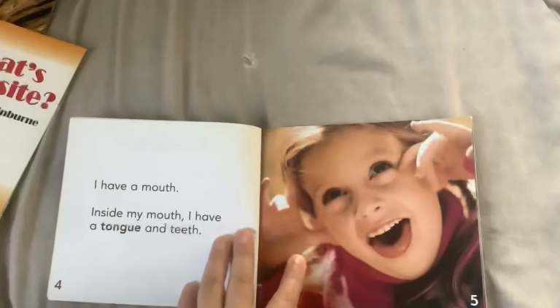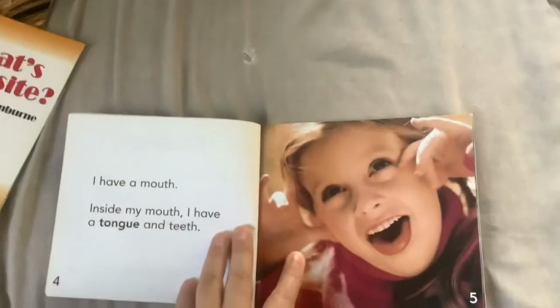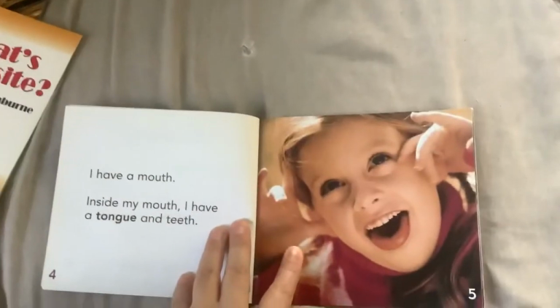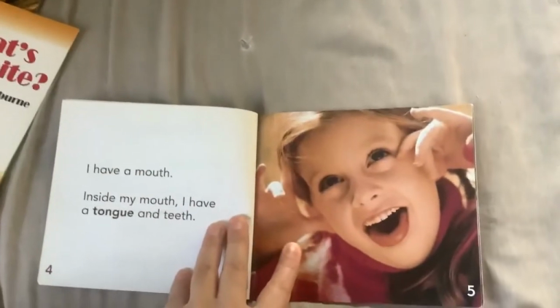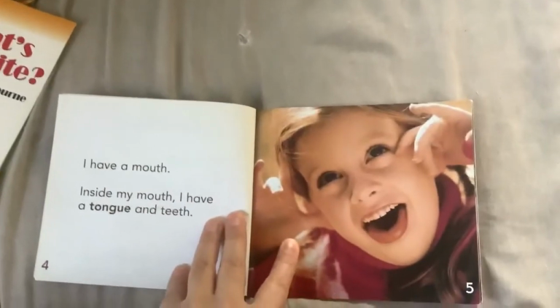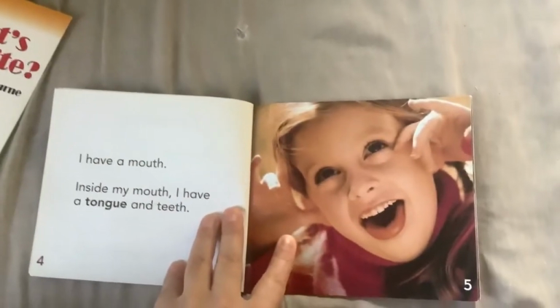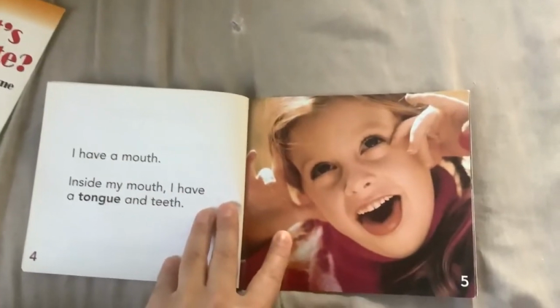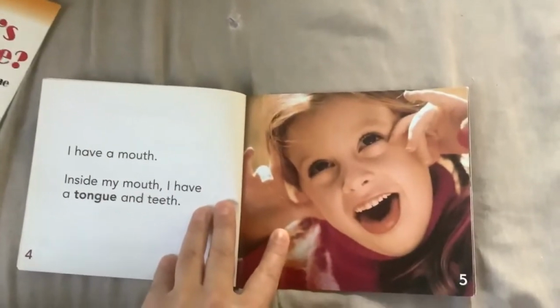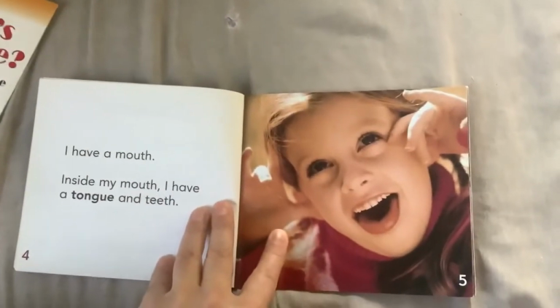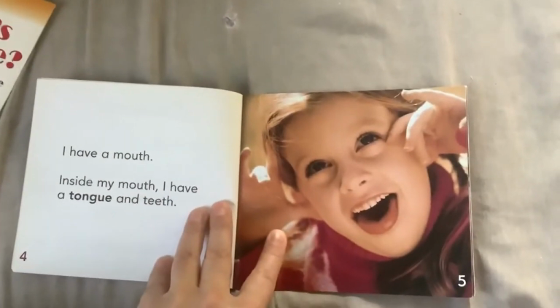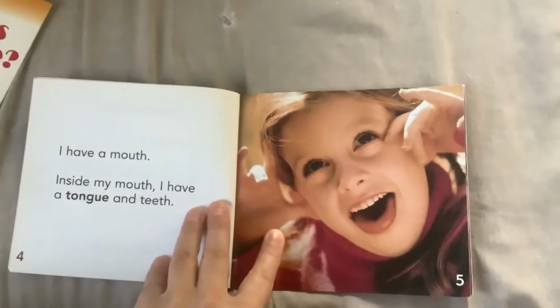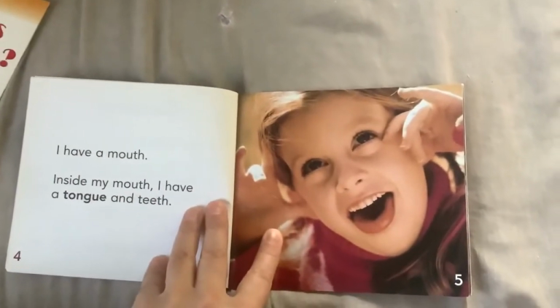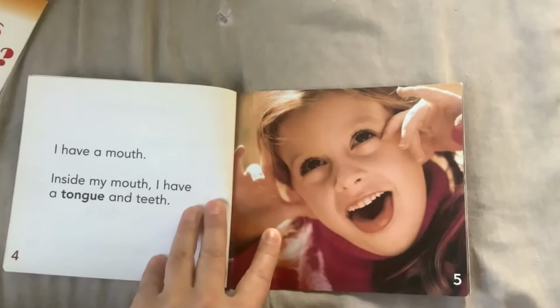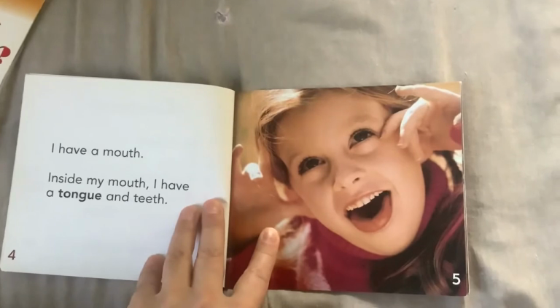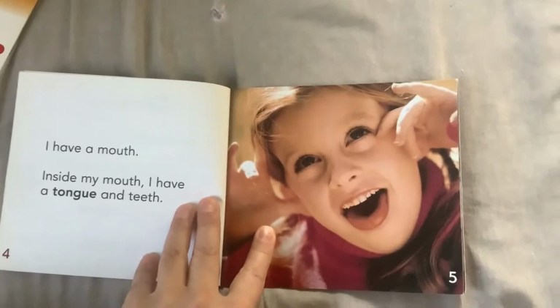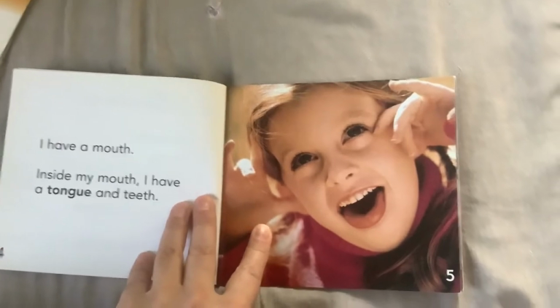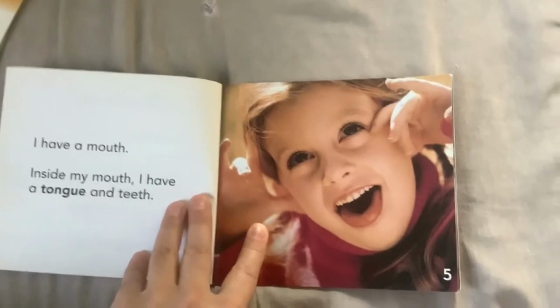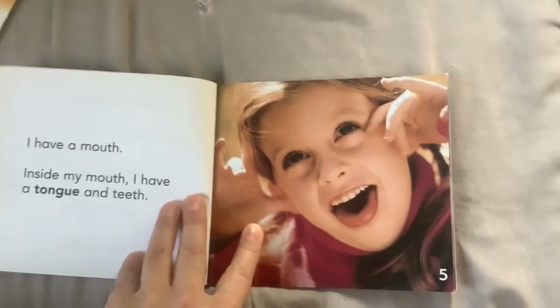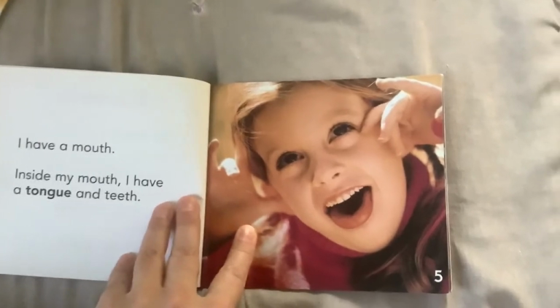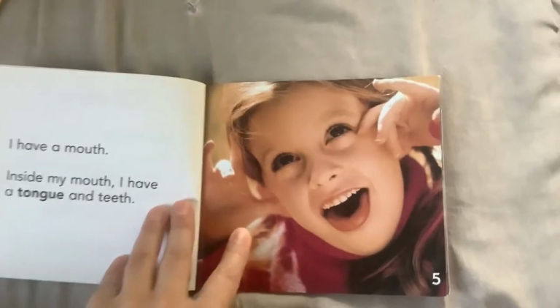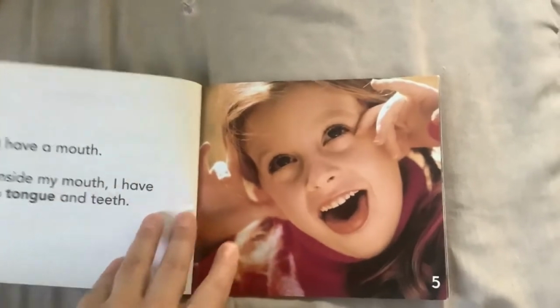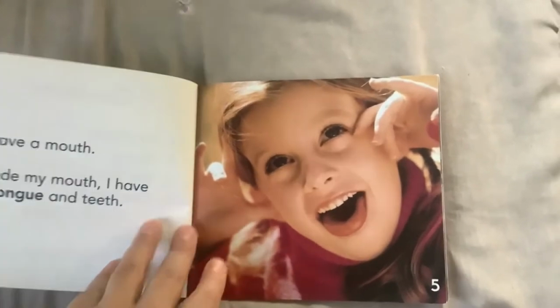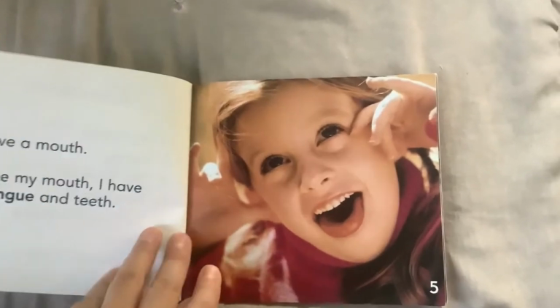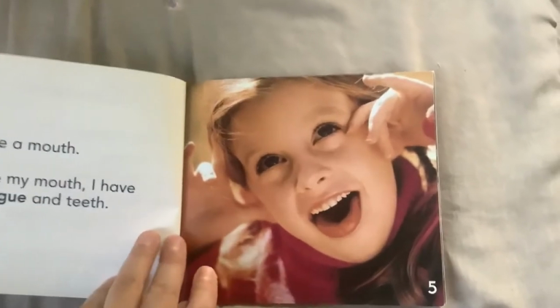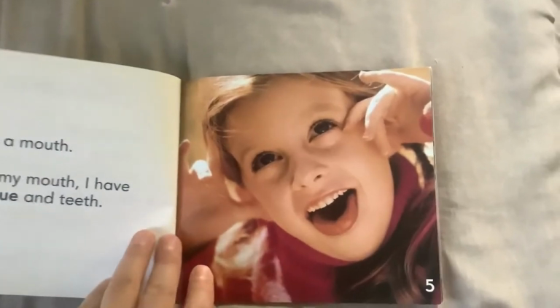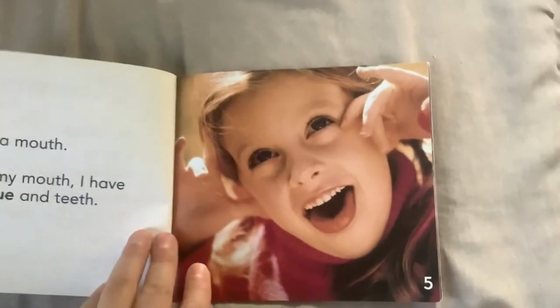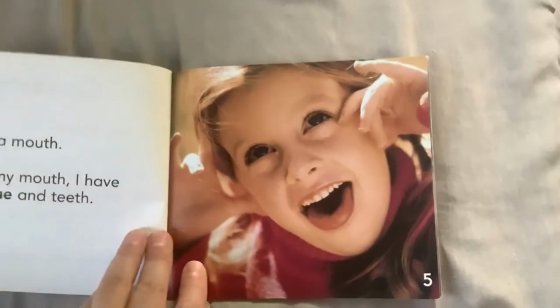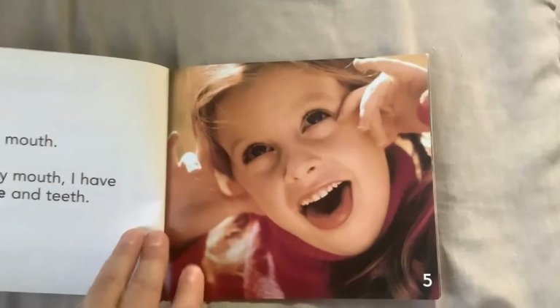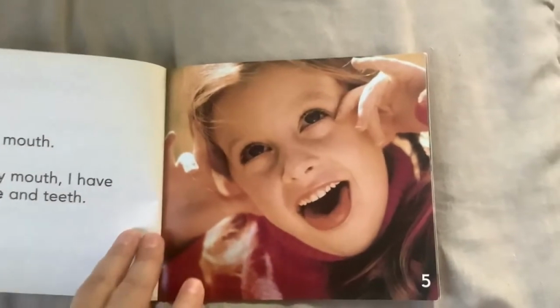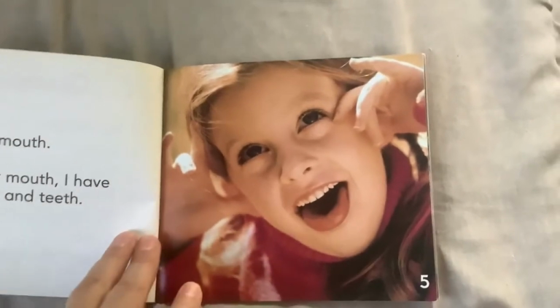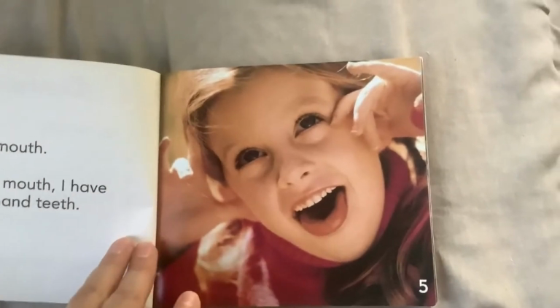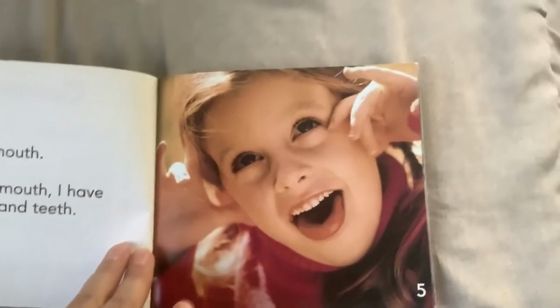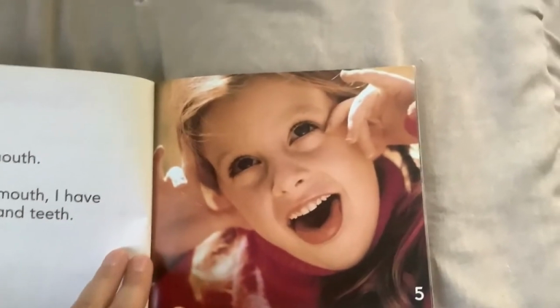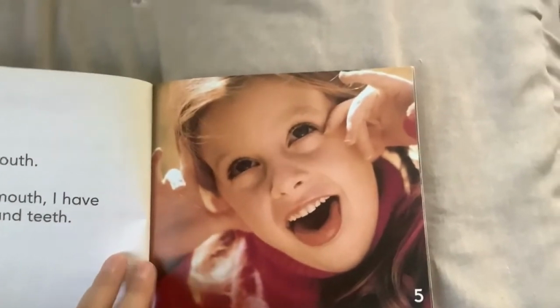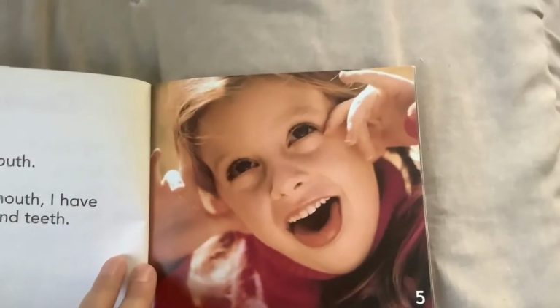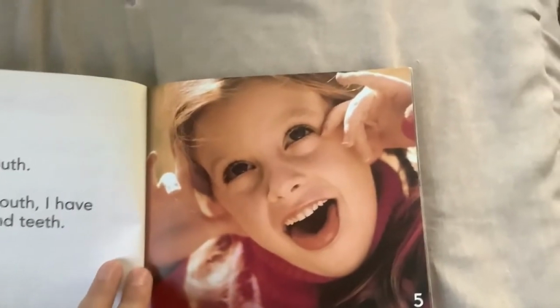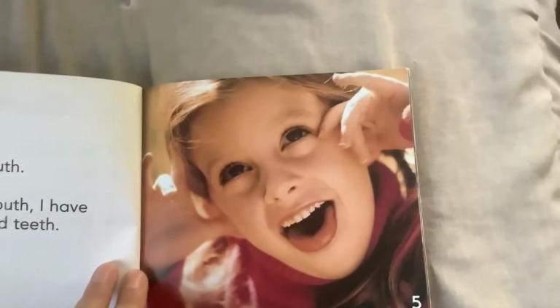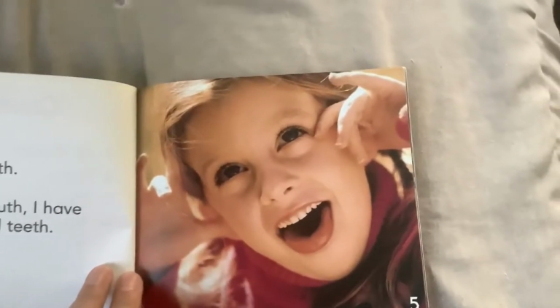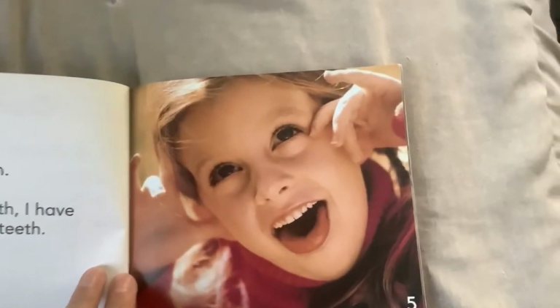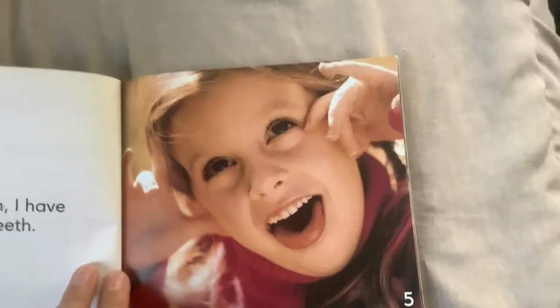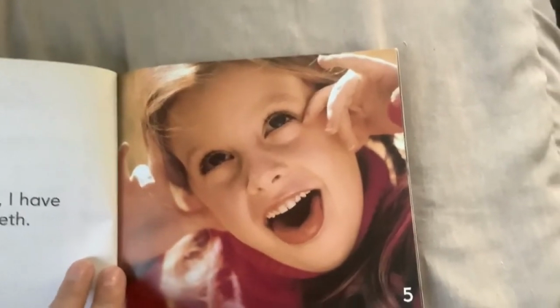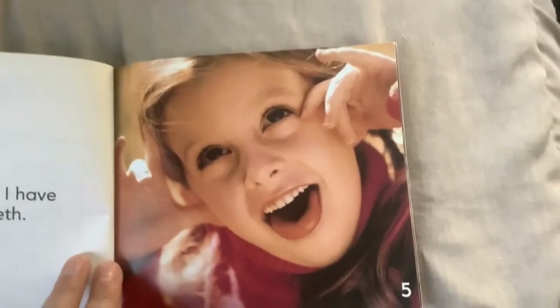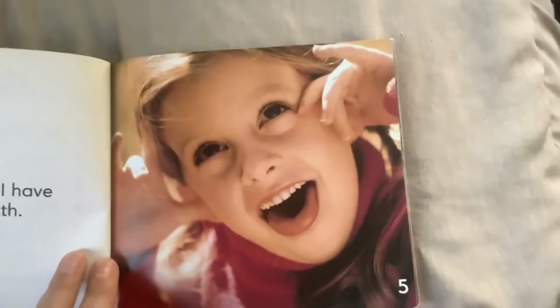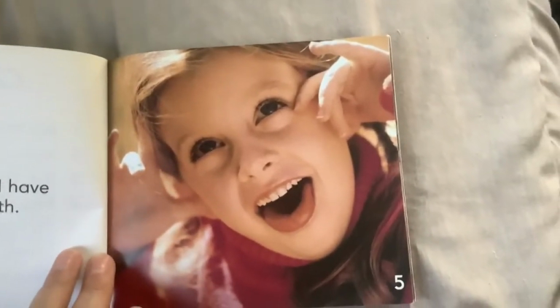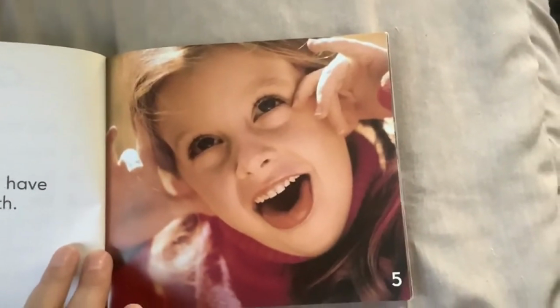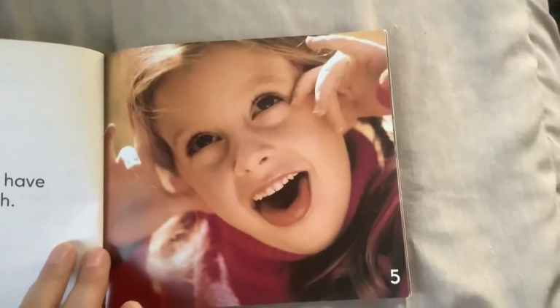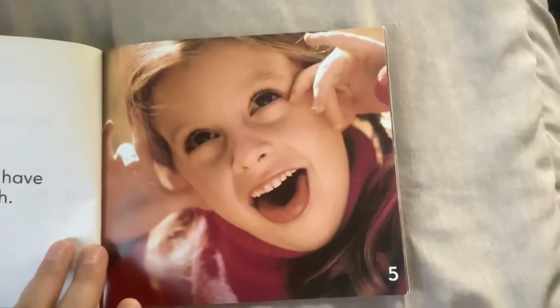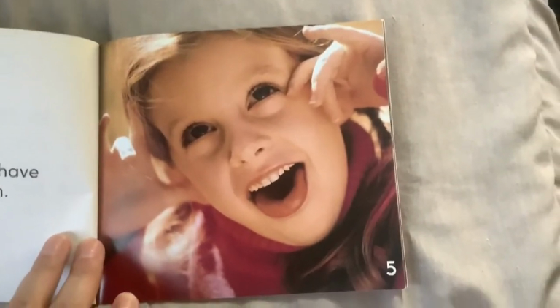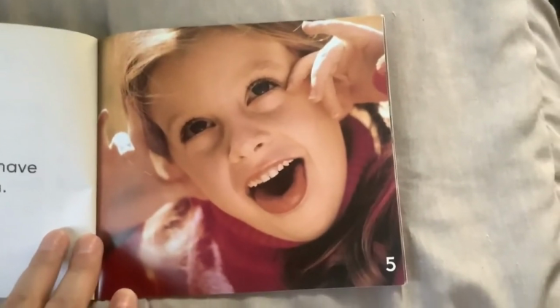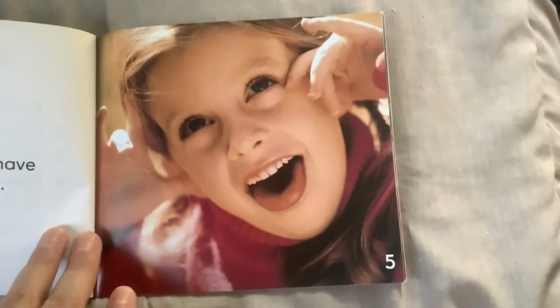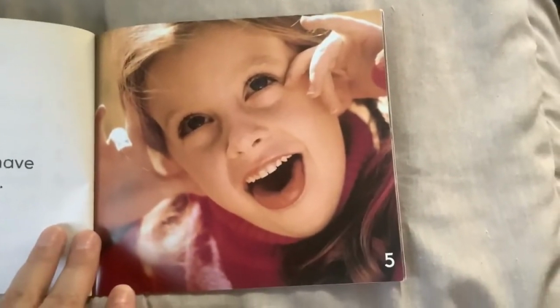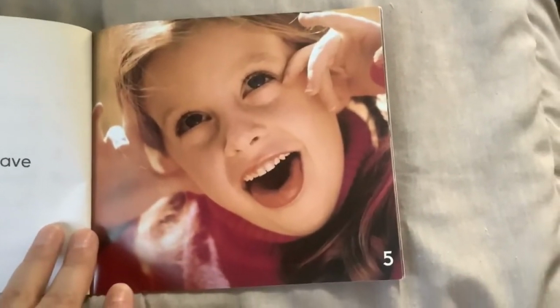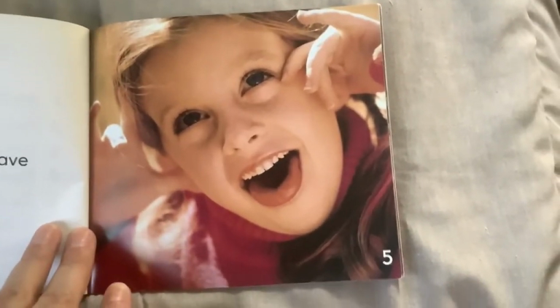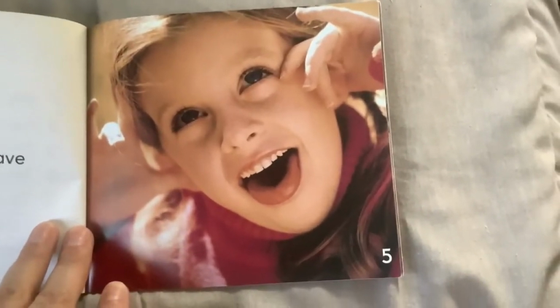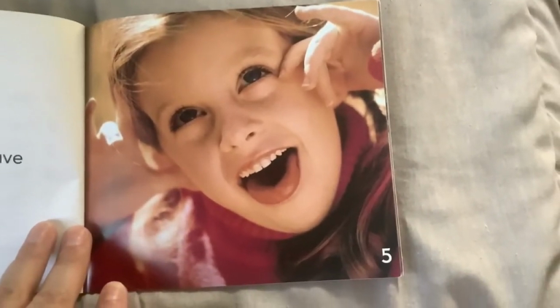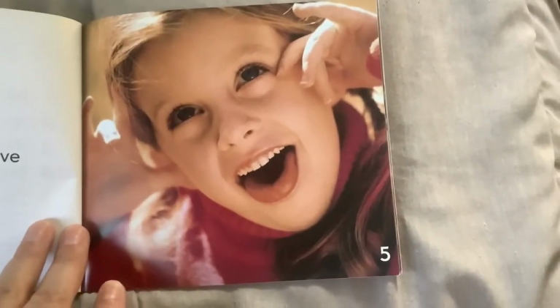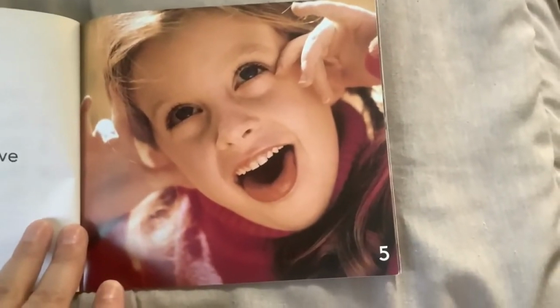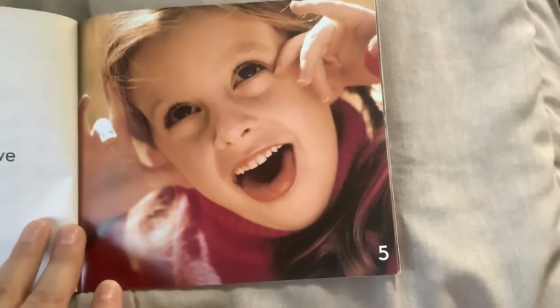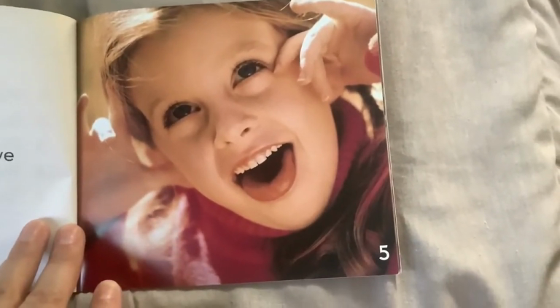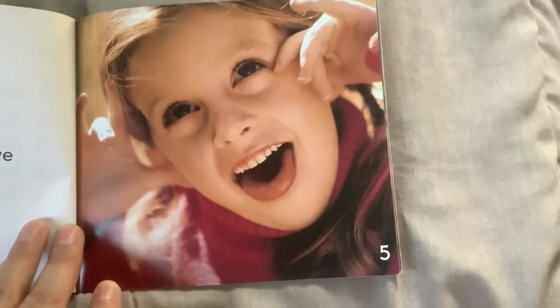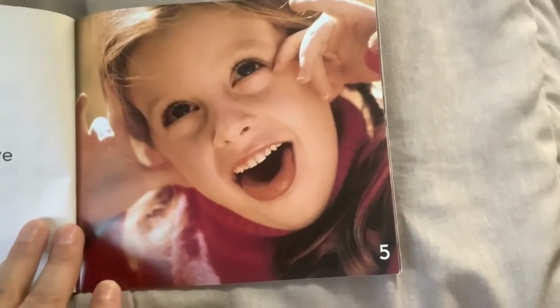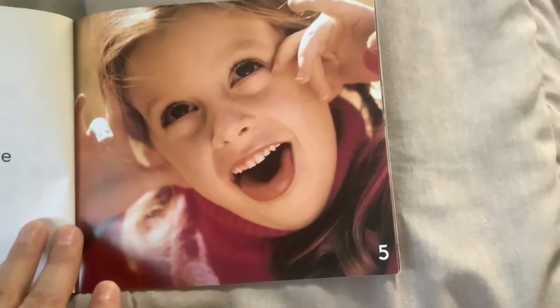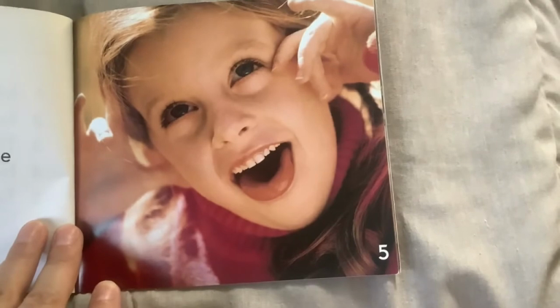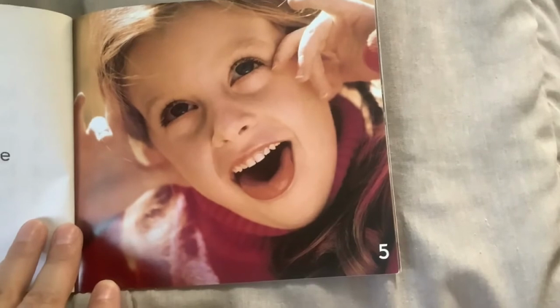I have a mouth. Inside my mouth I have a tongue and teeth.